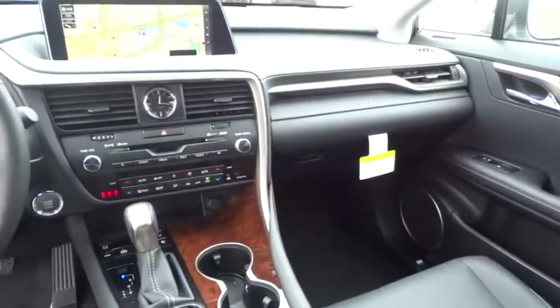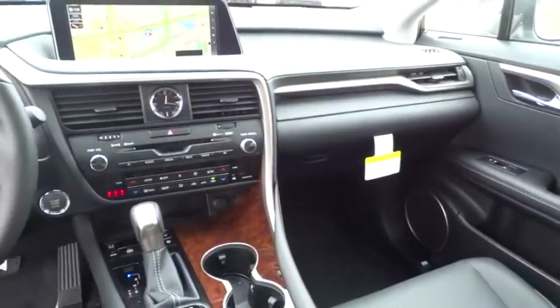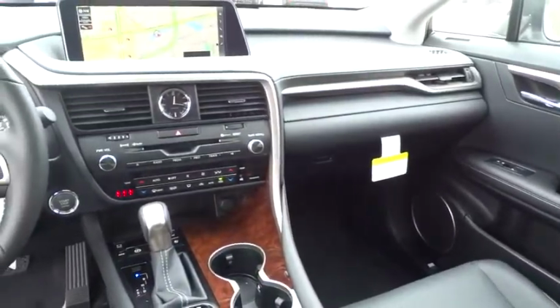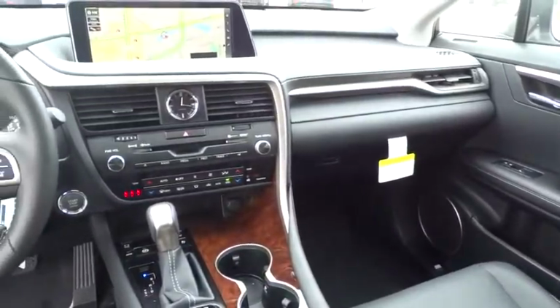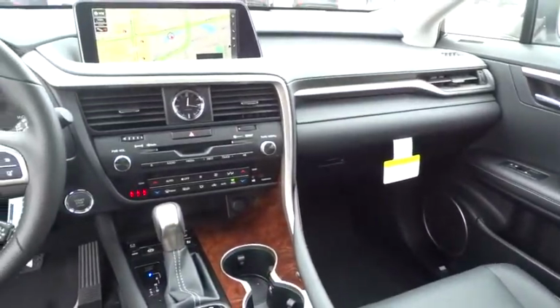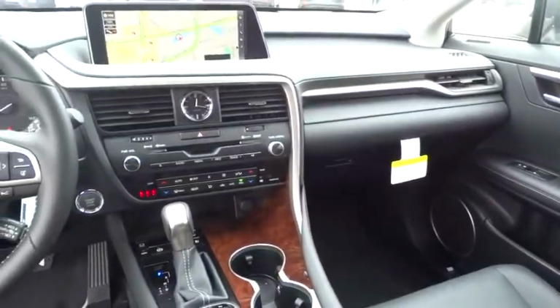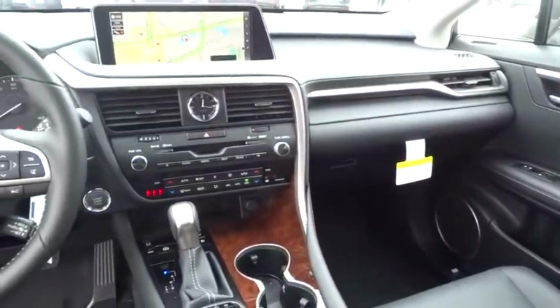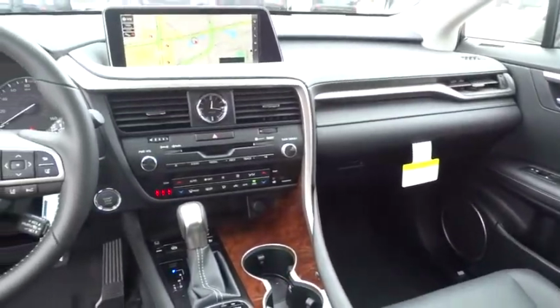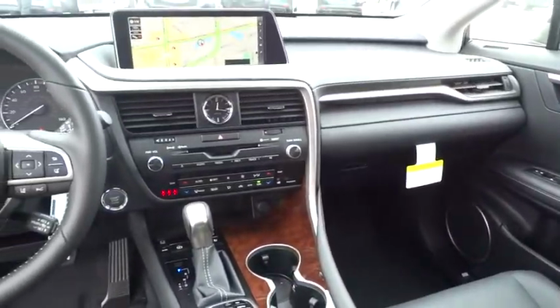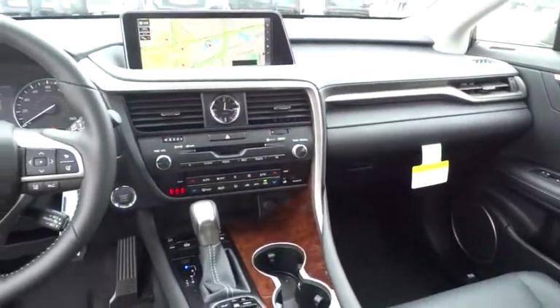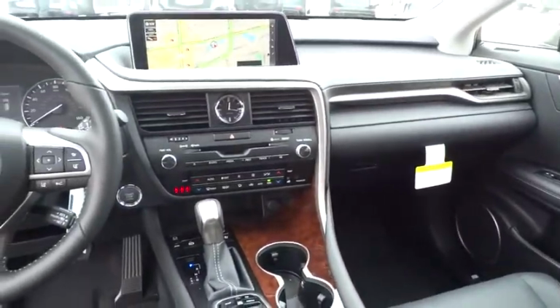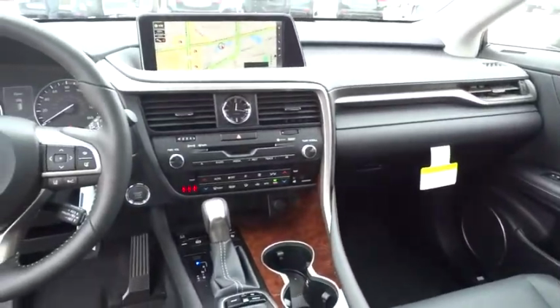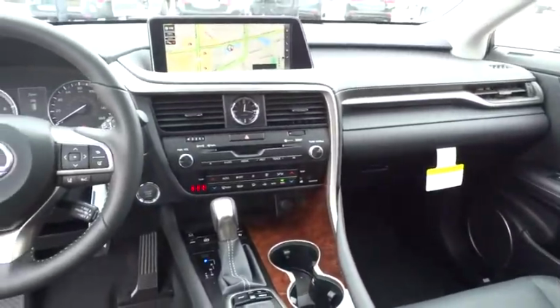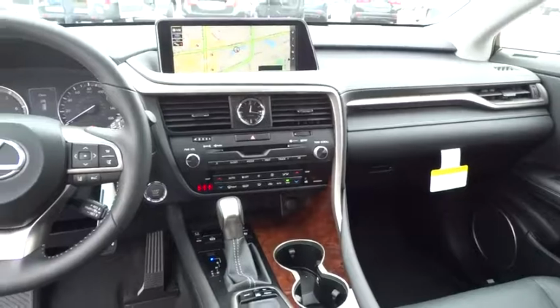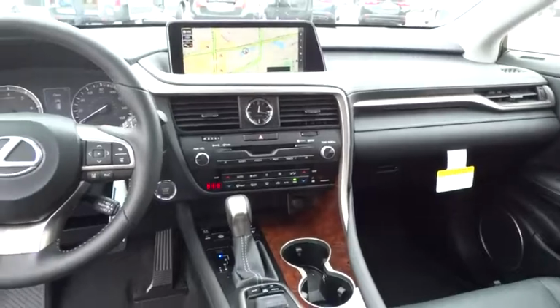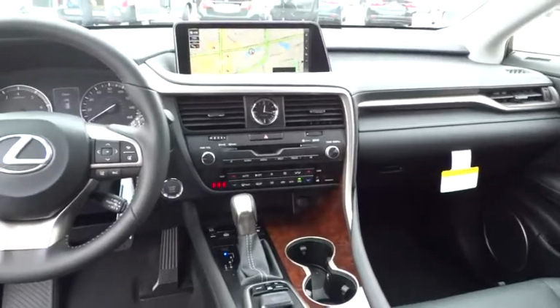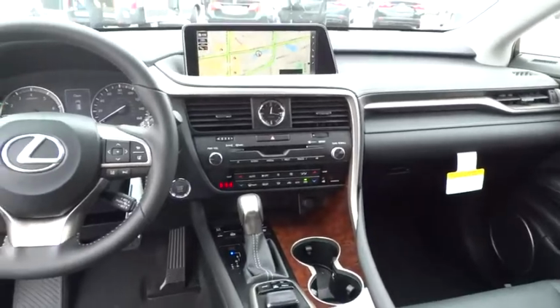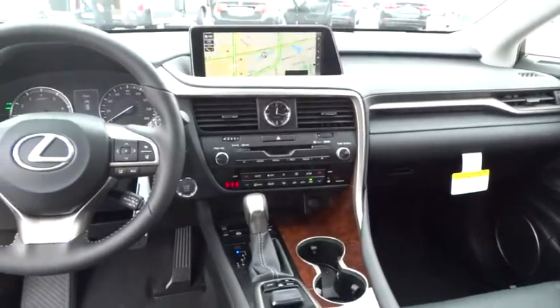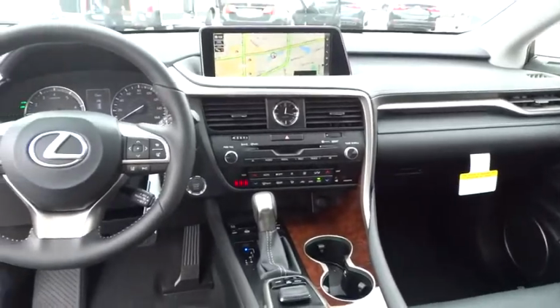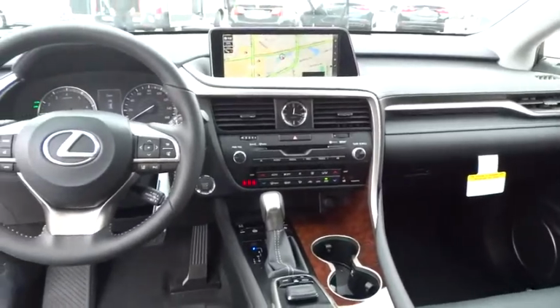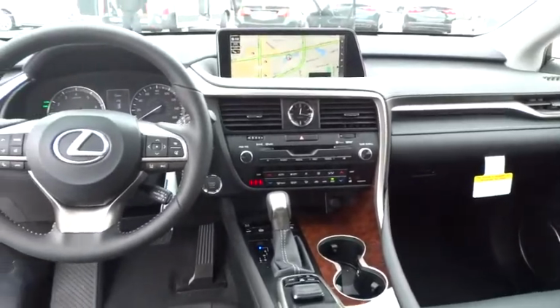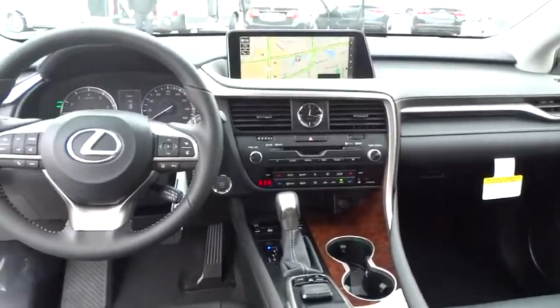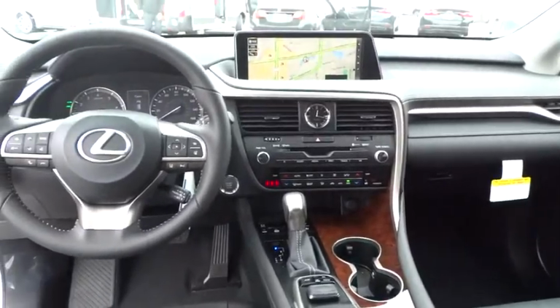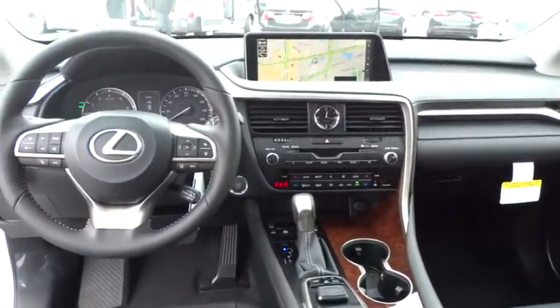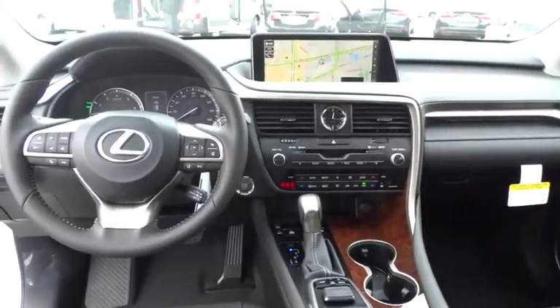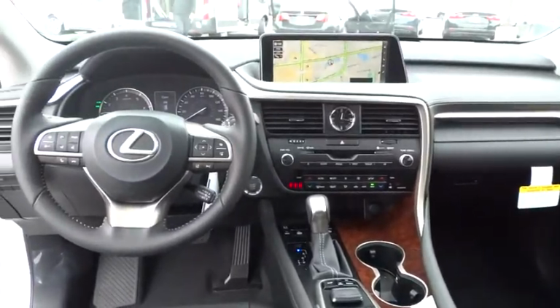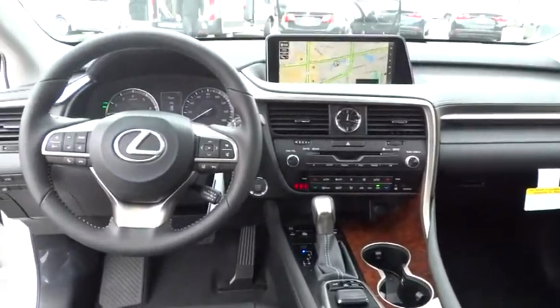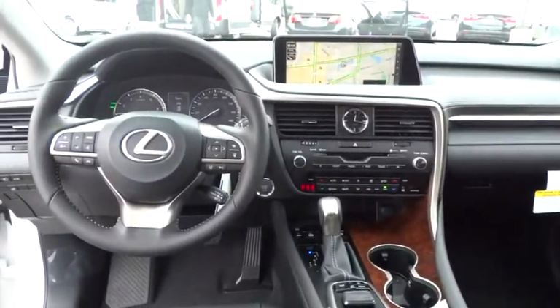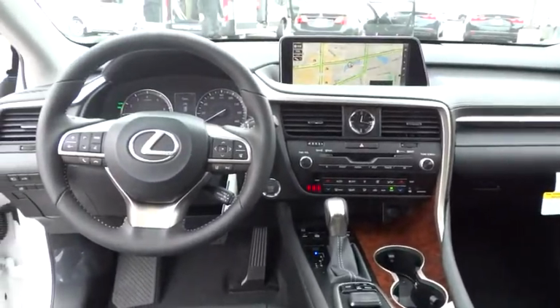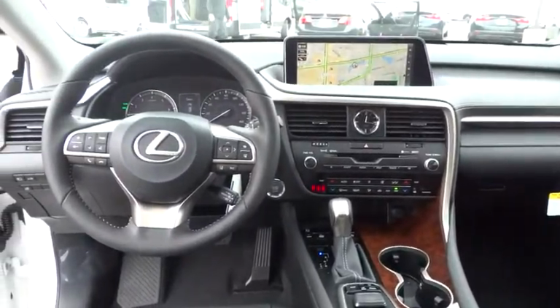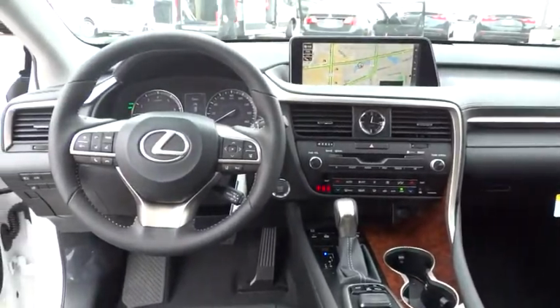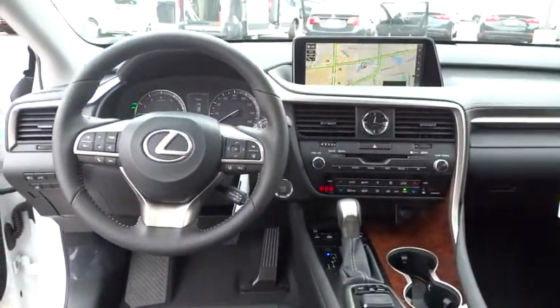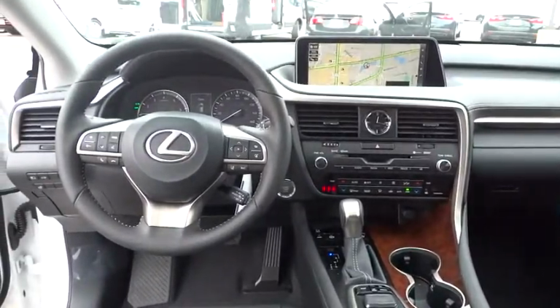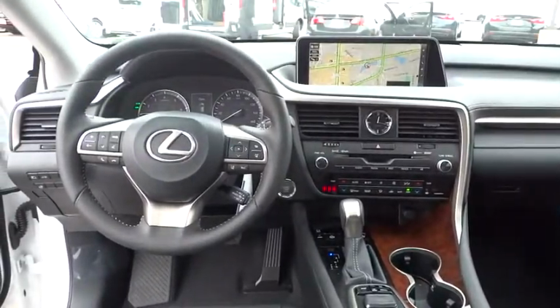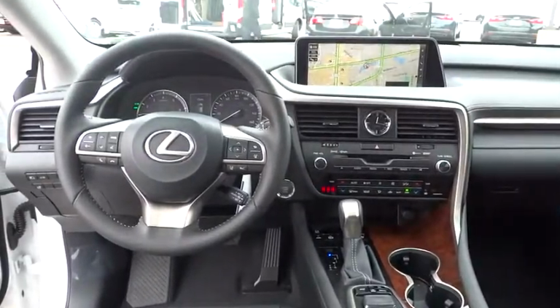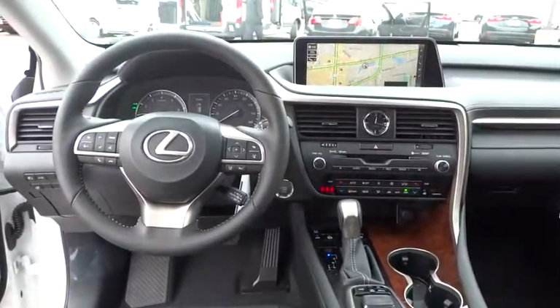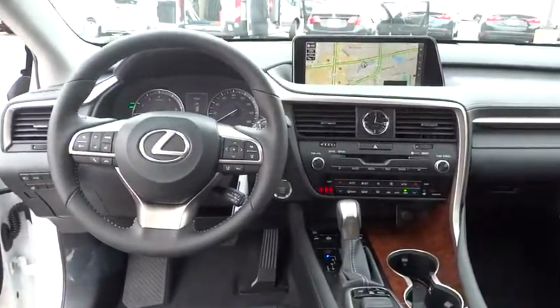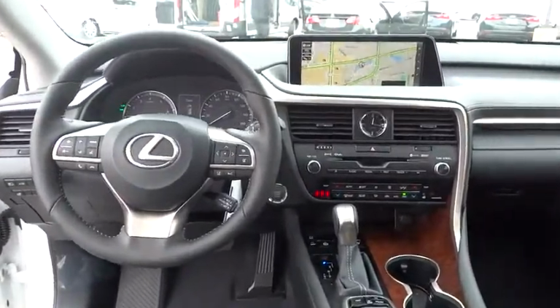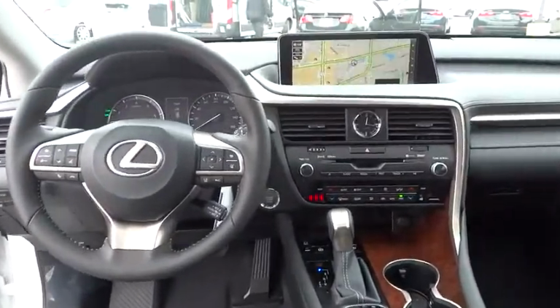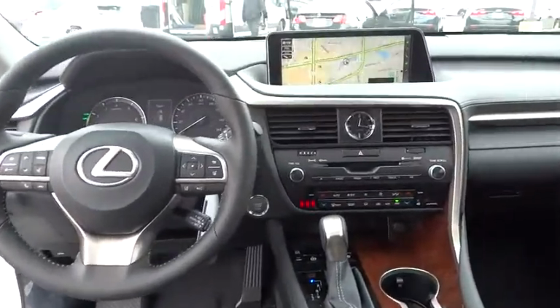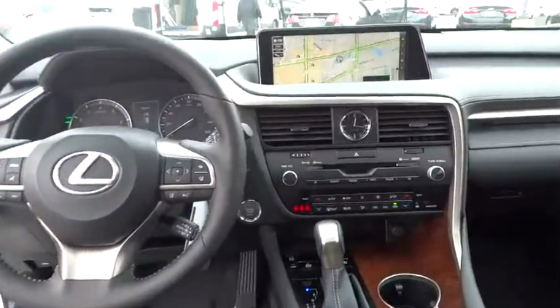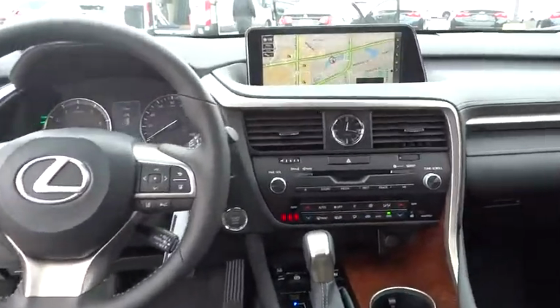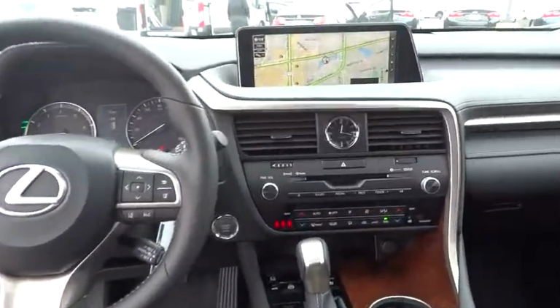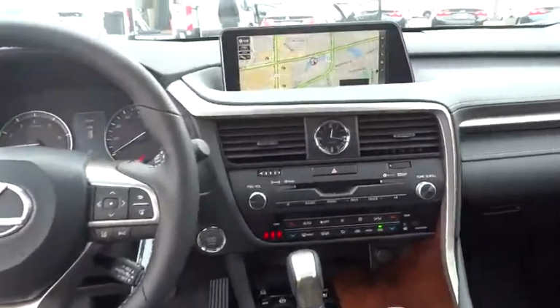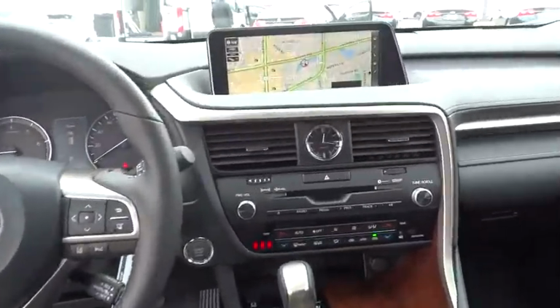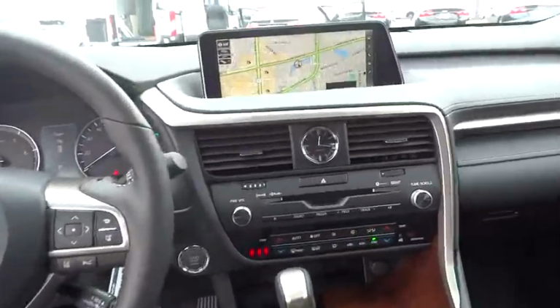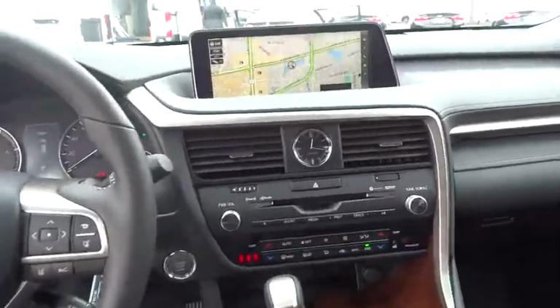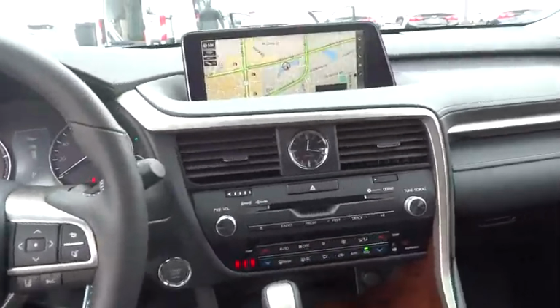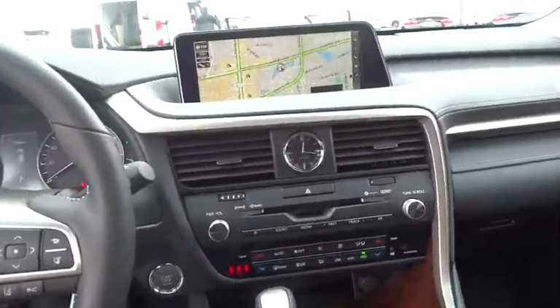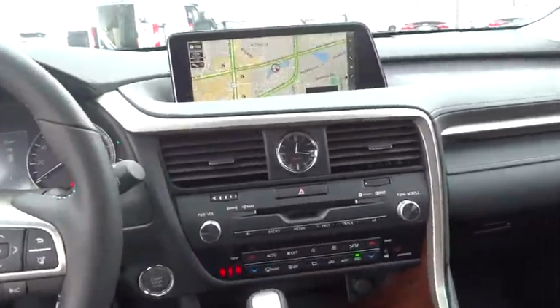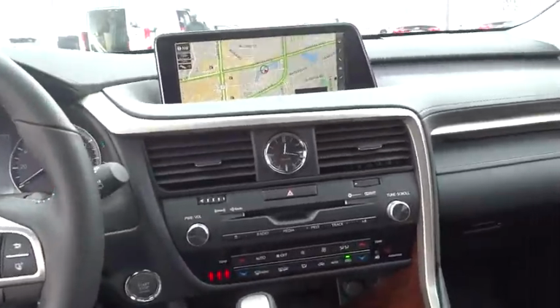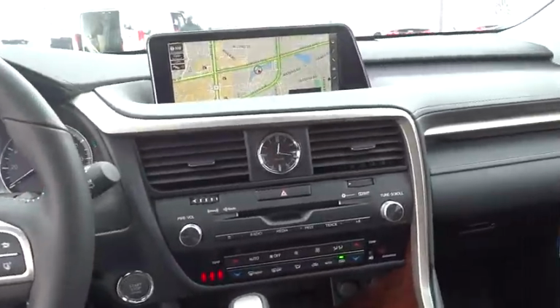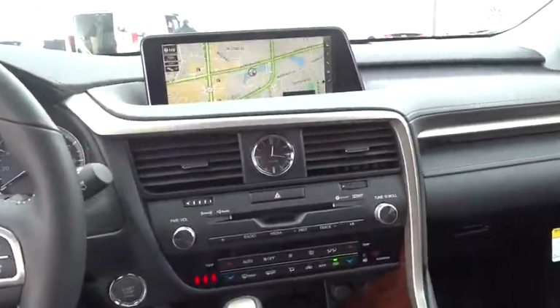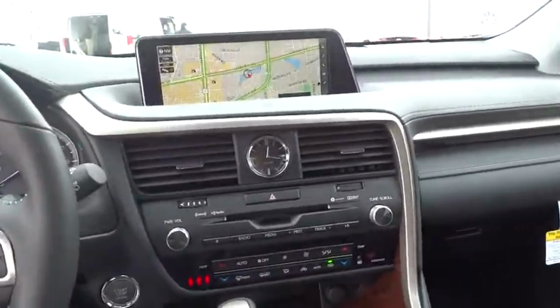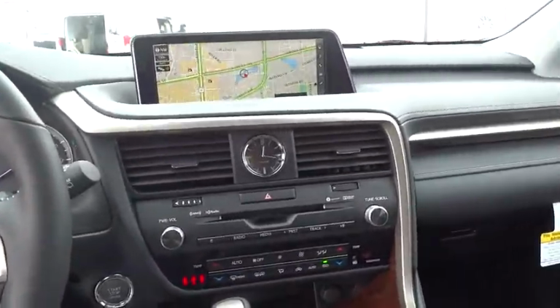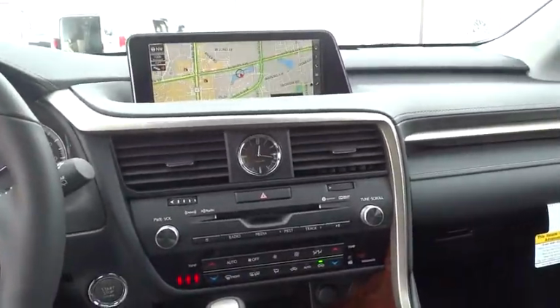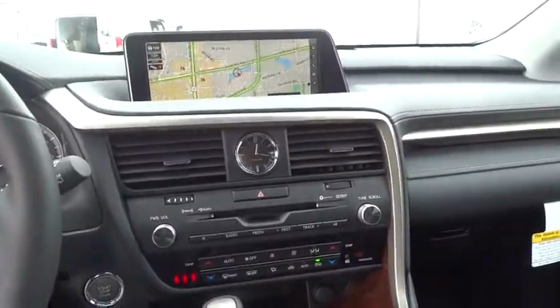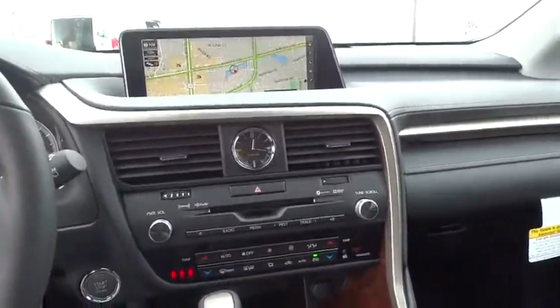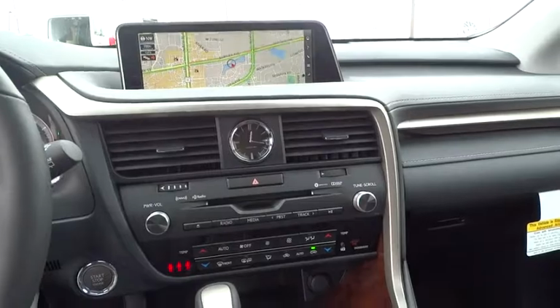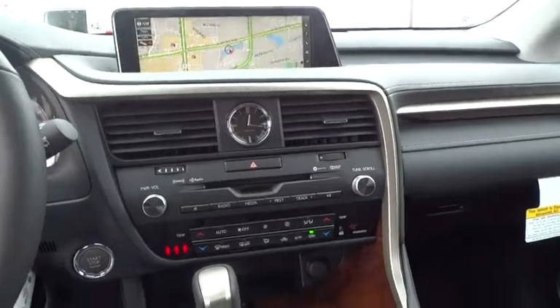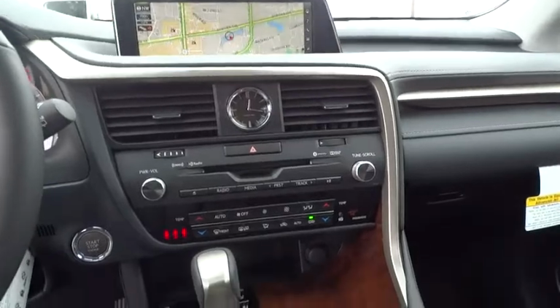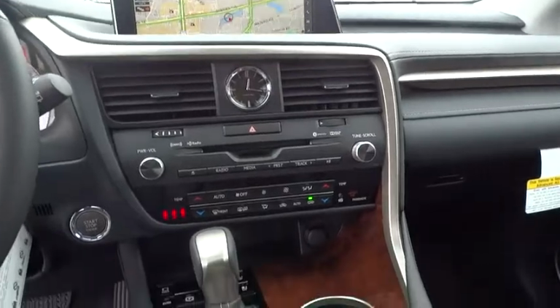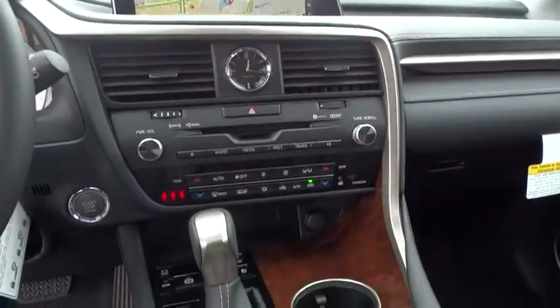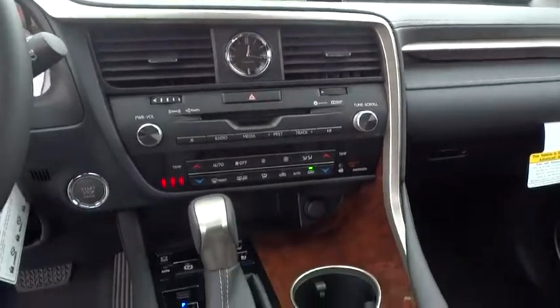Auto-dimming rear-view mirror, cruise control, hard disk drive media storage, keyless start, aluminum wheels, floor mats.